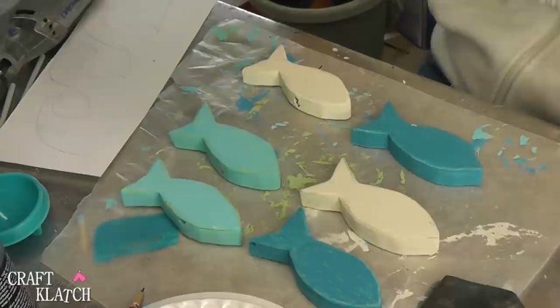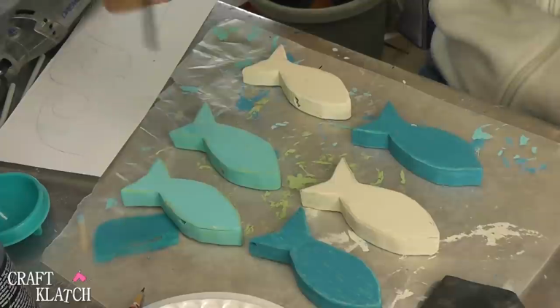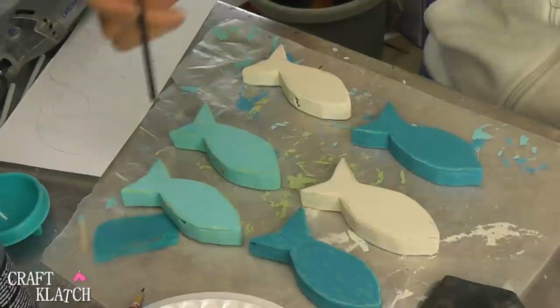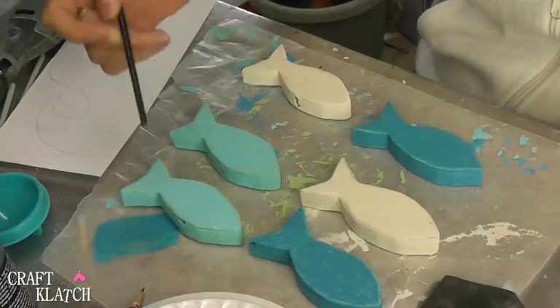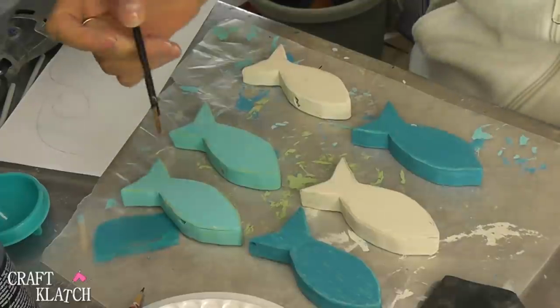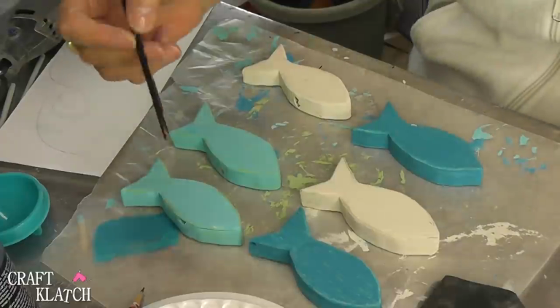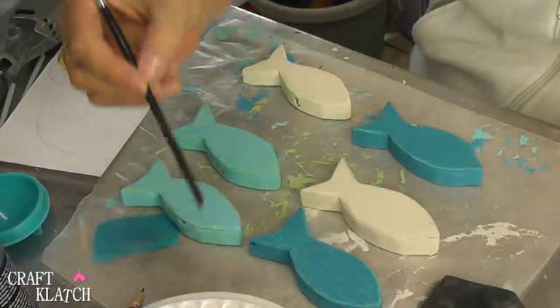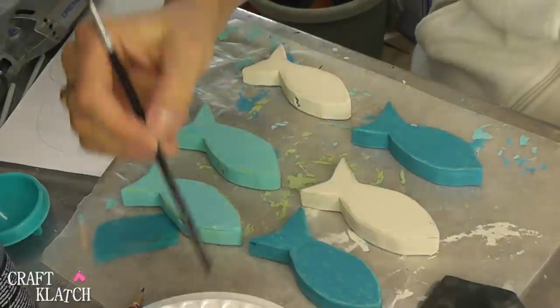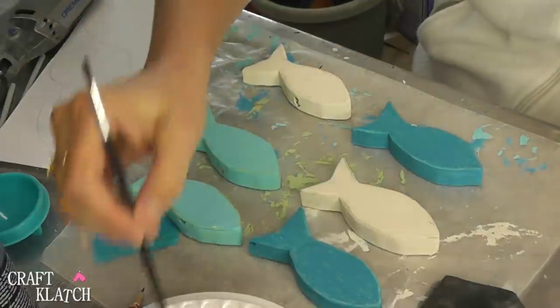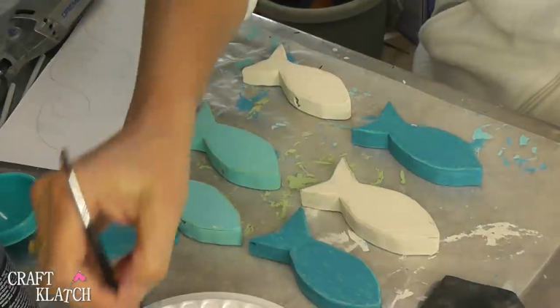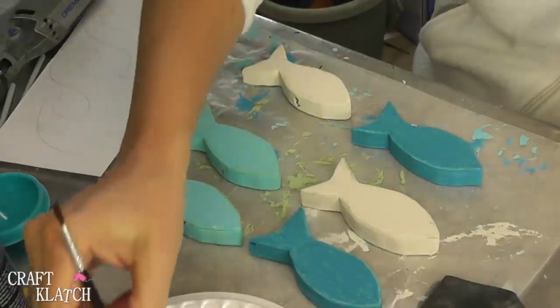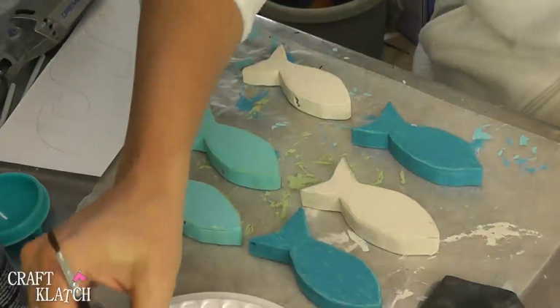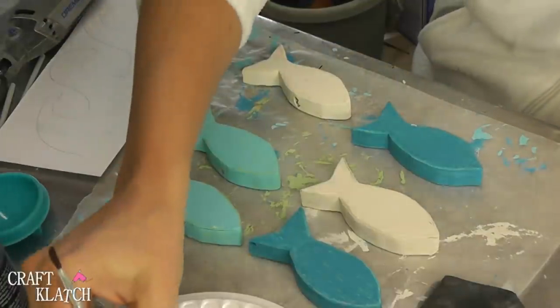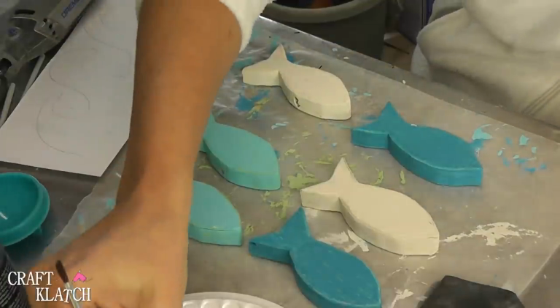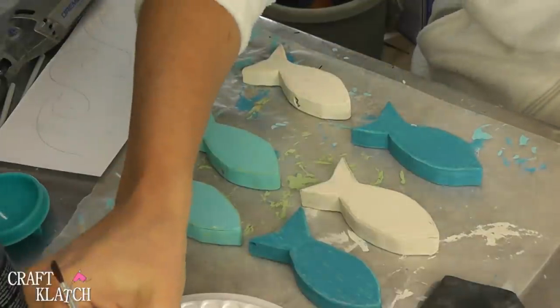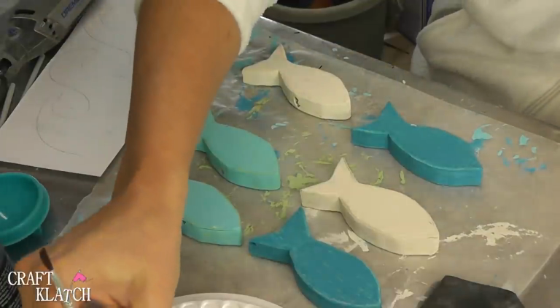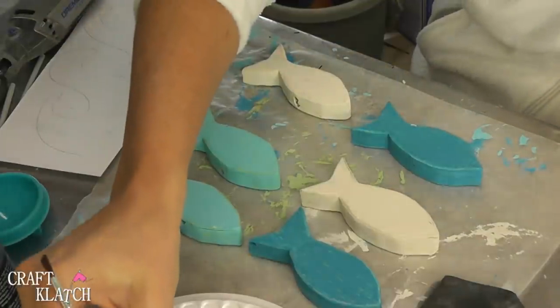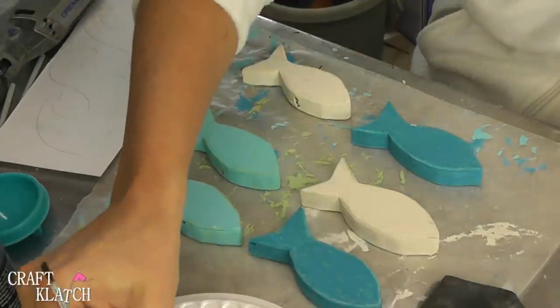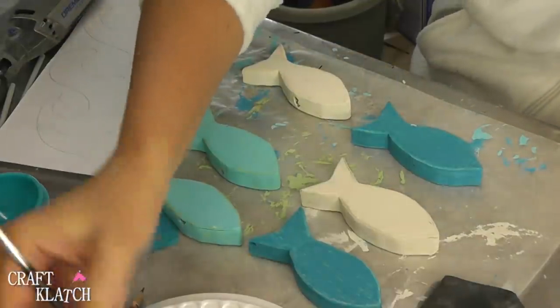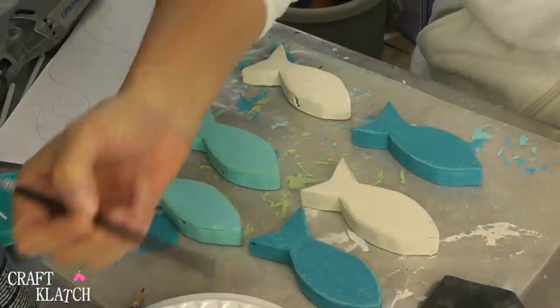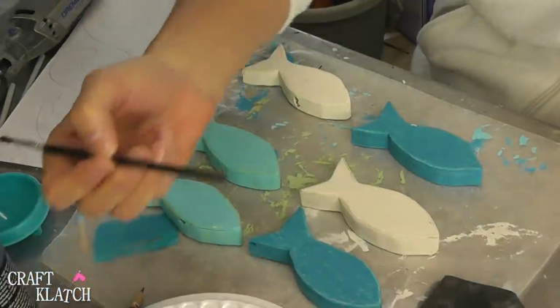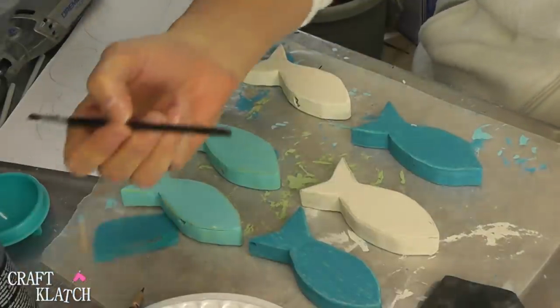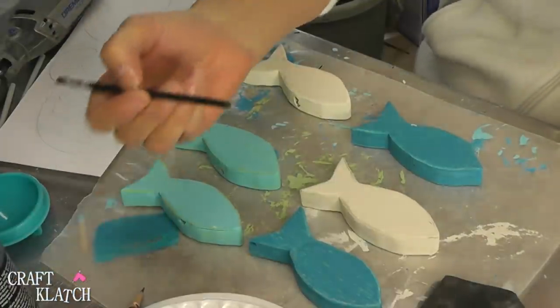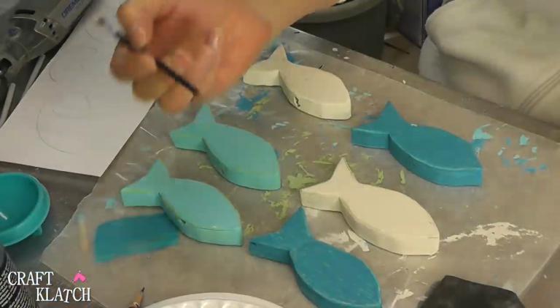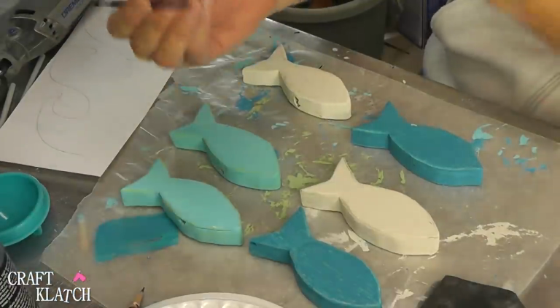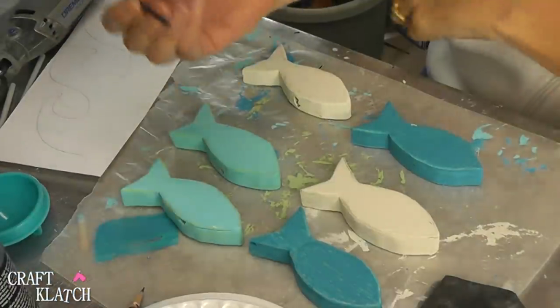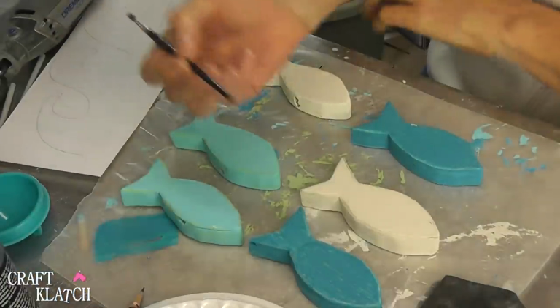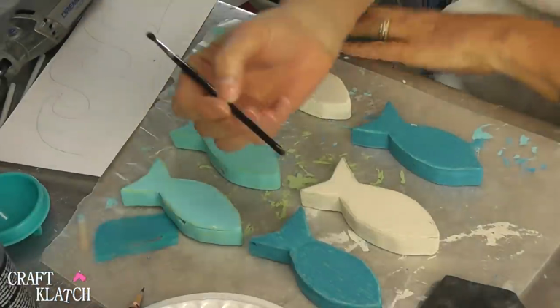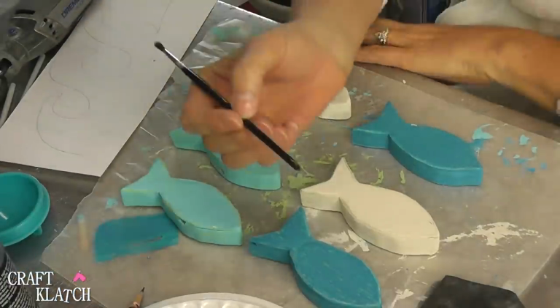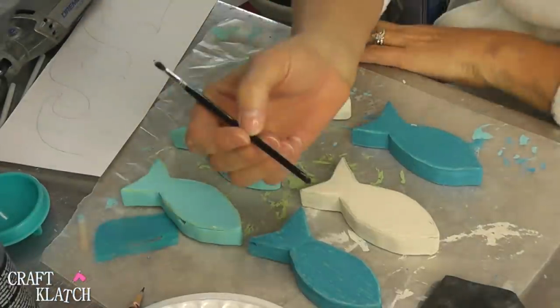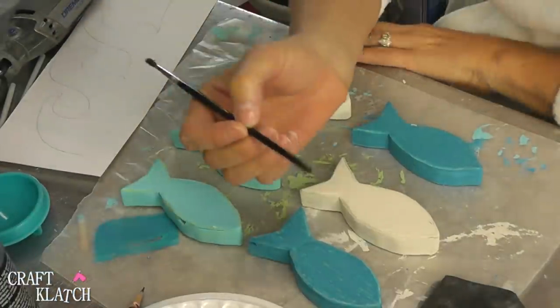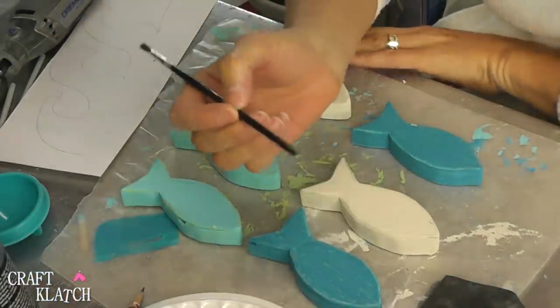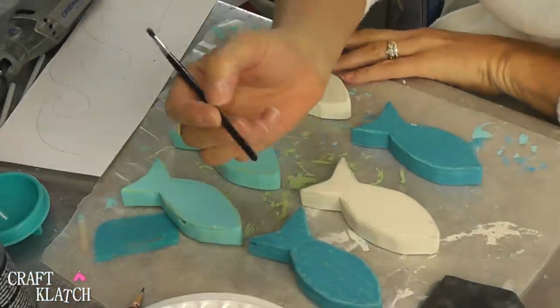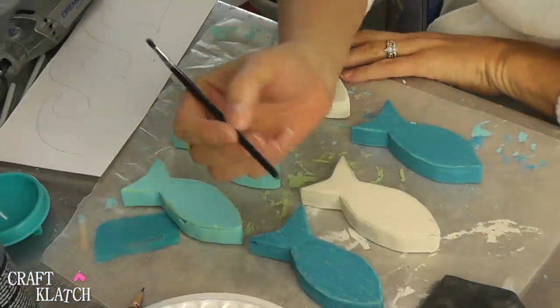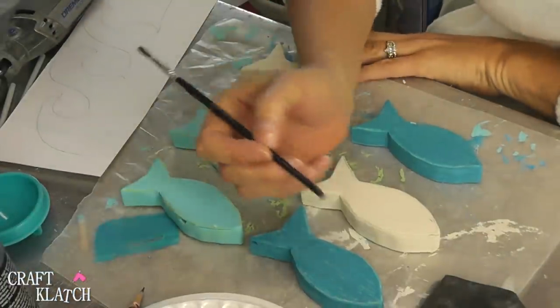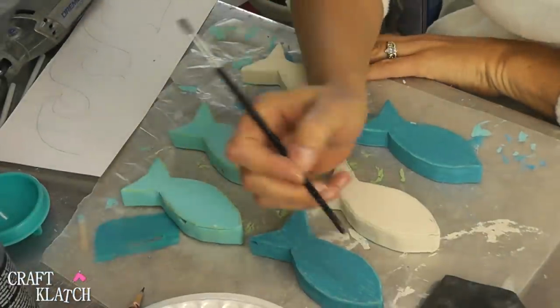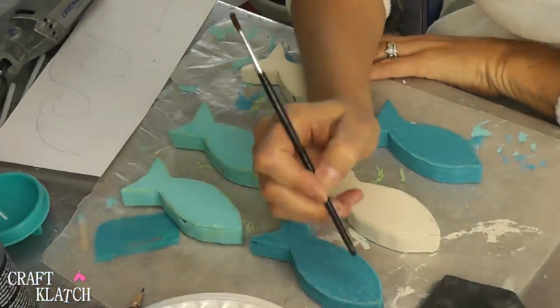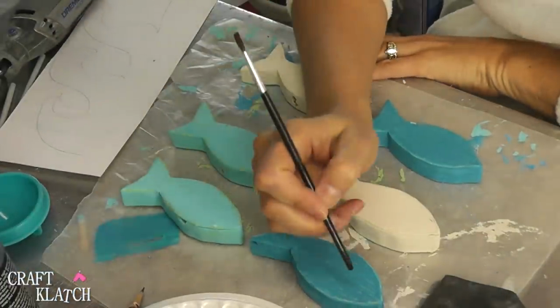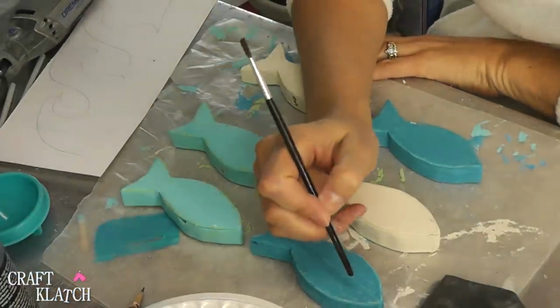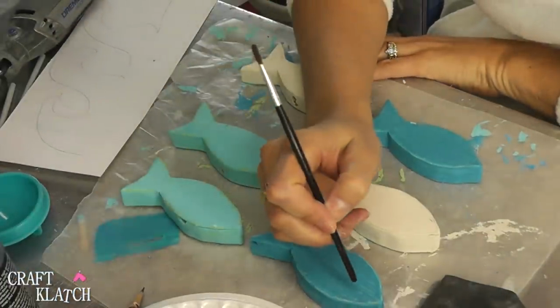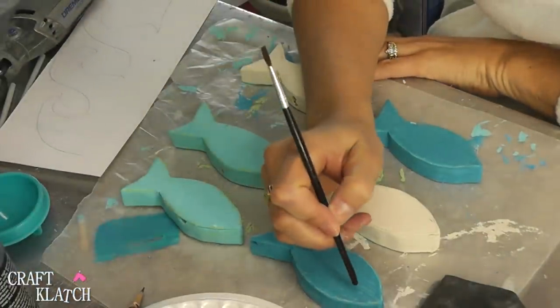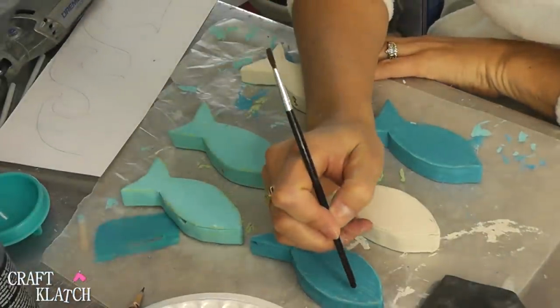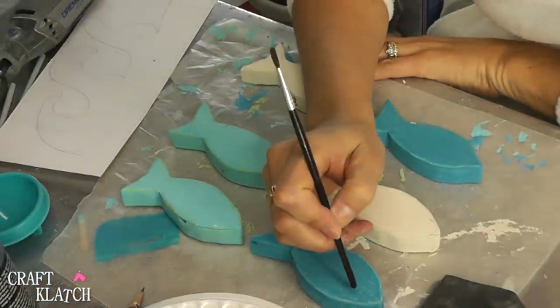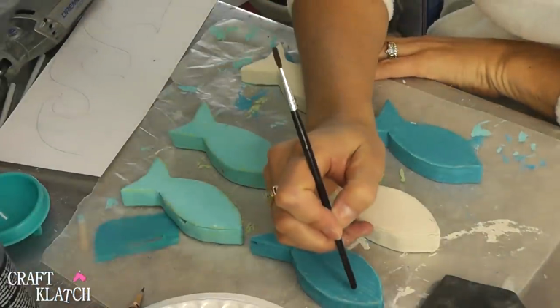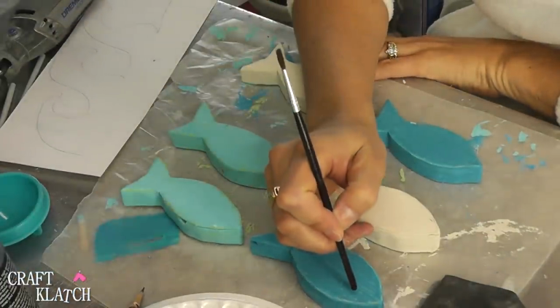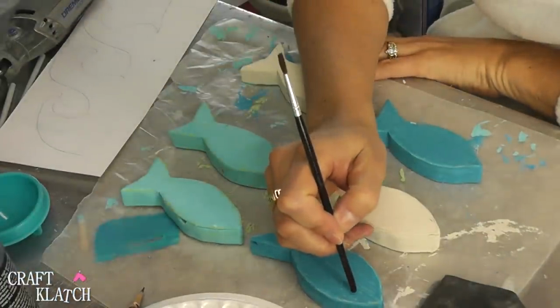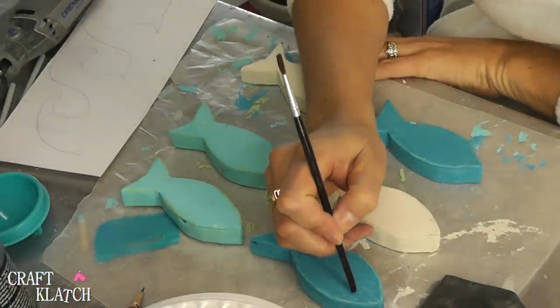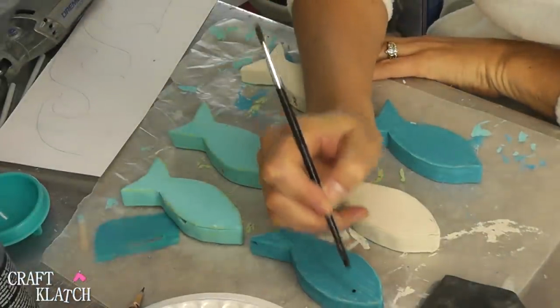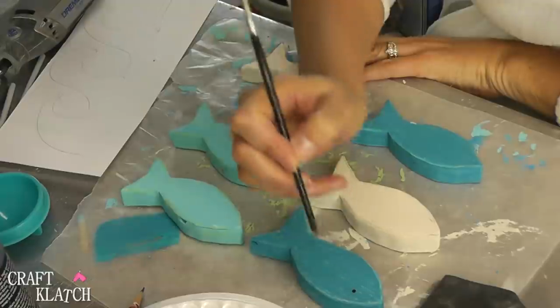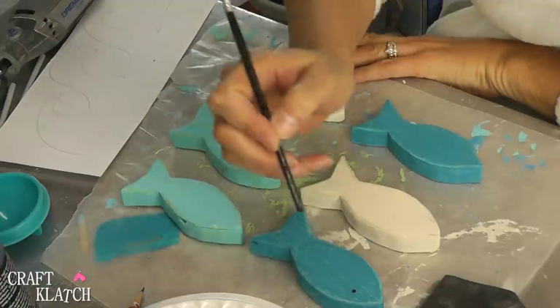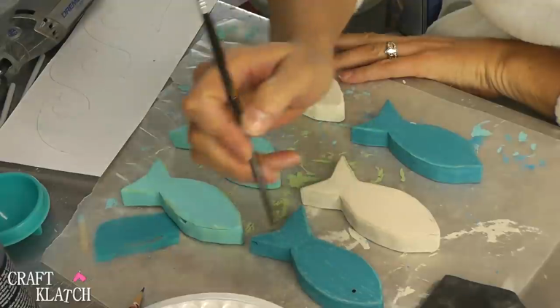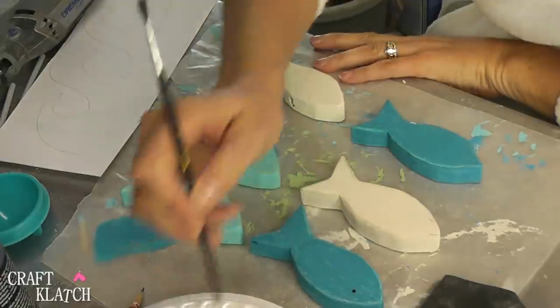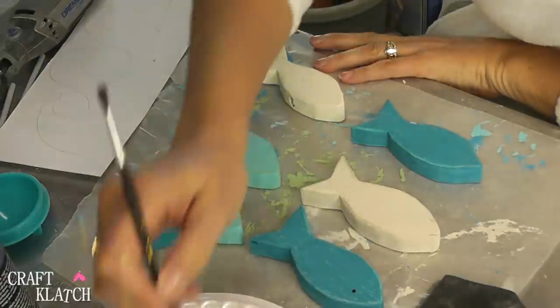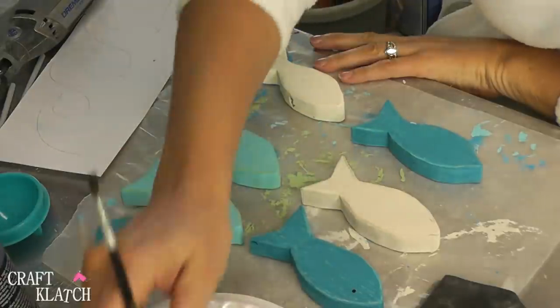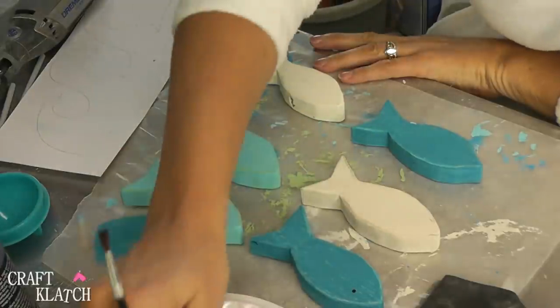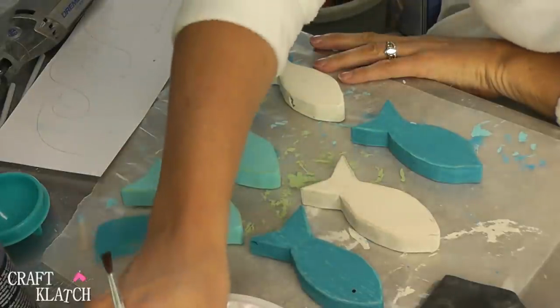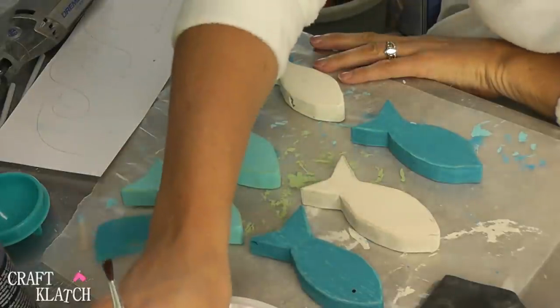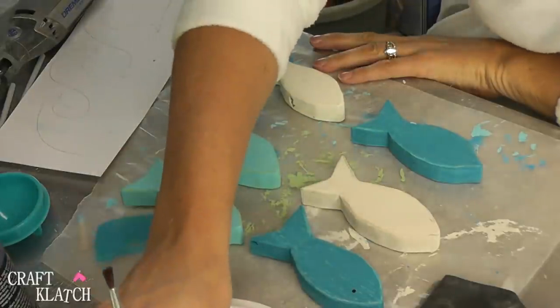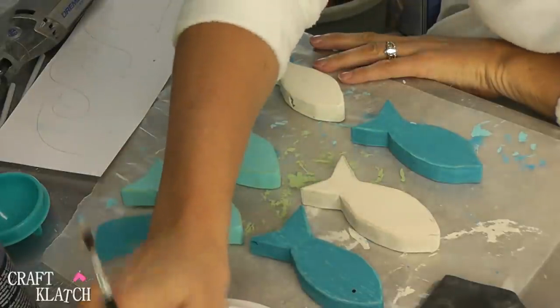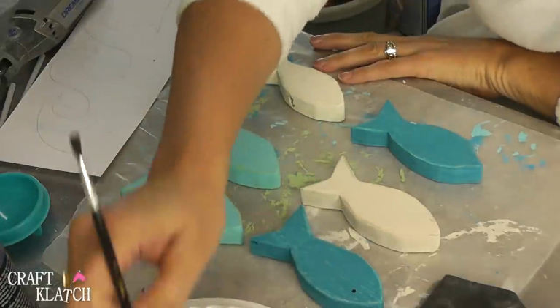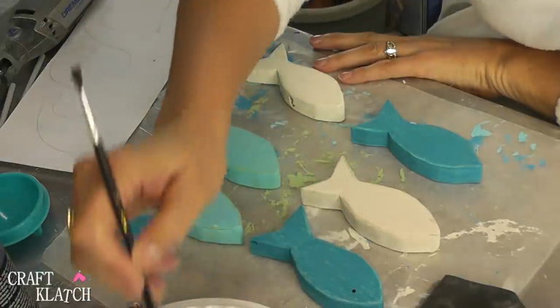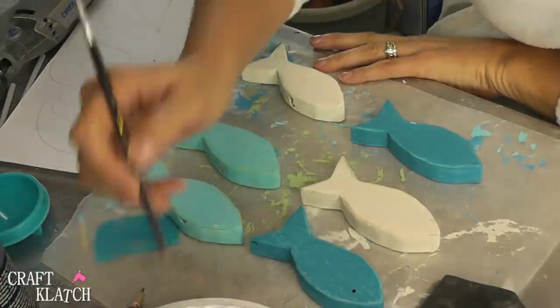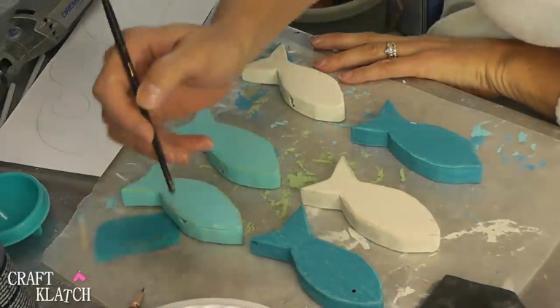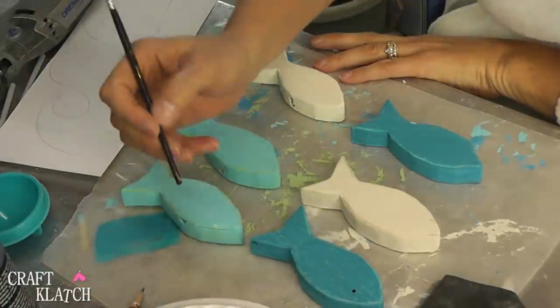Now that they're sanded I'm going to just take the end of my paintbrush and a little black paint and give them each a little eye.